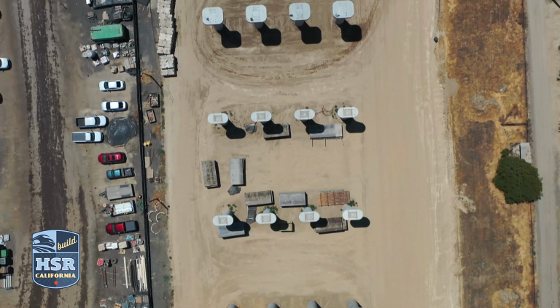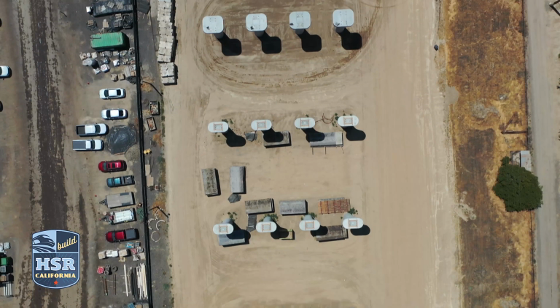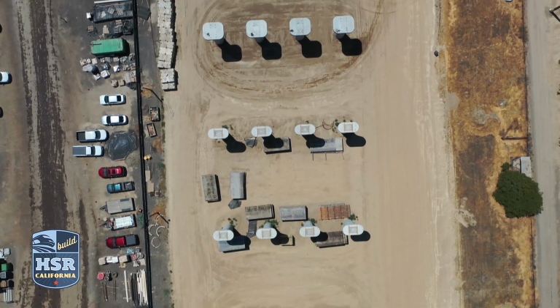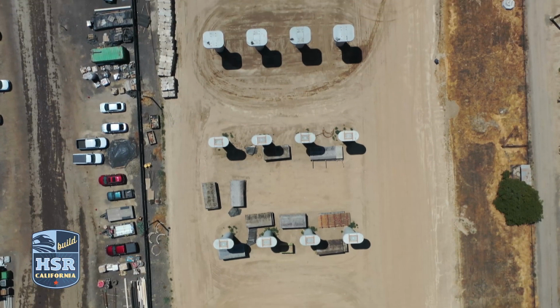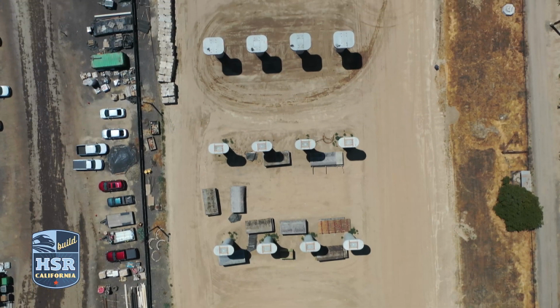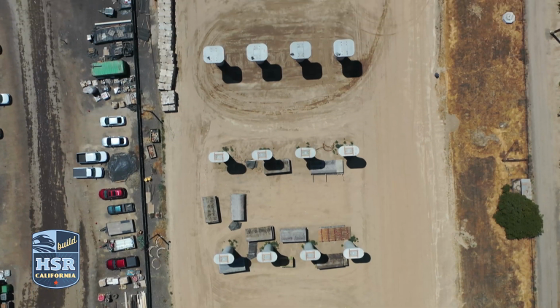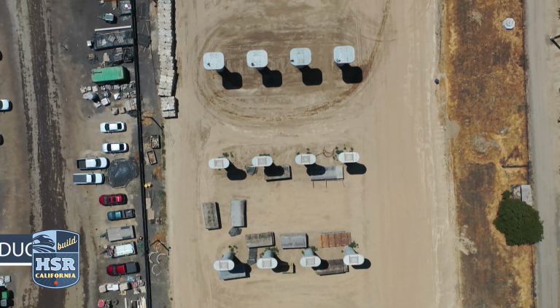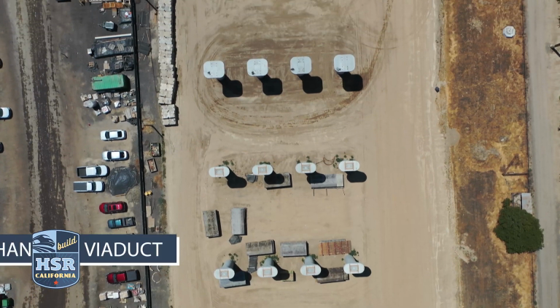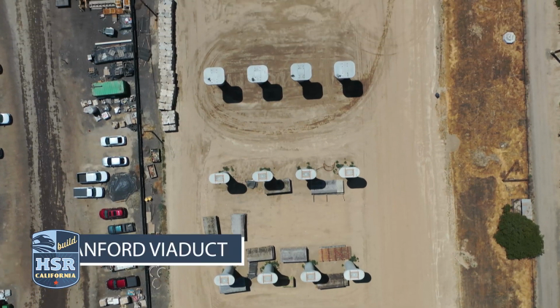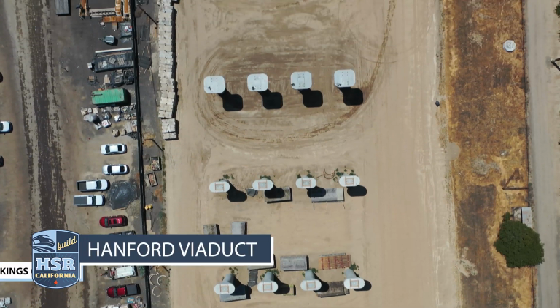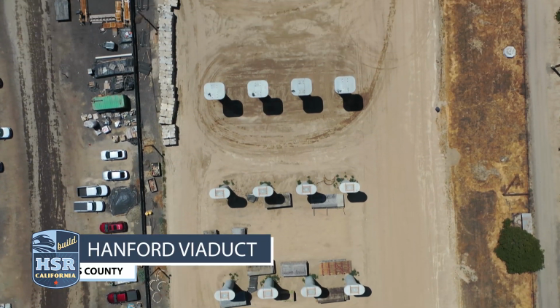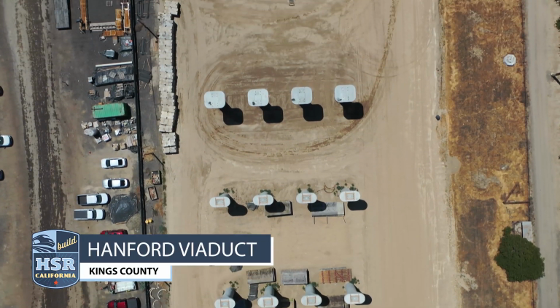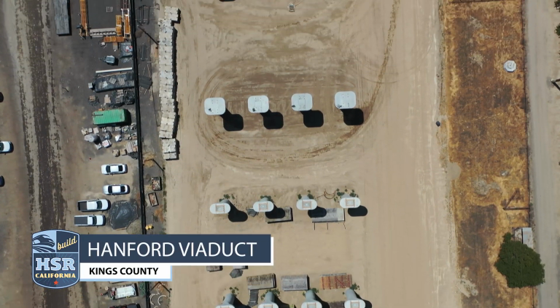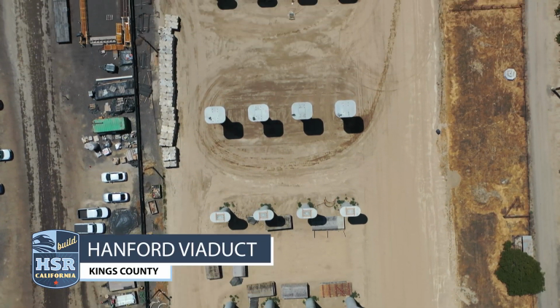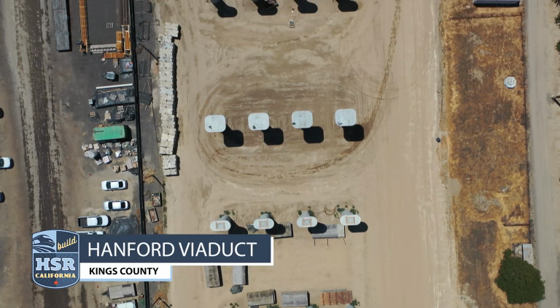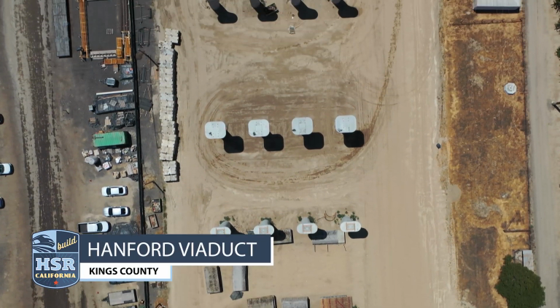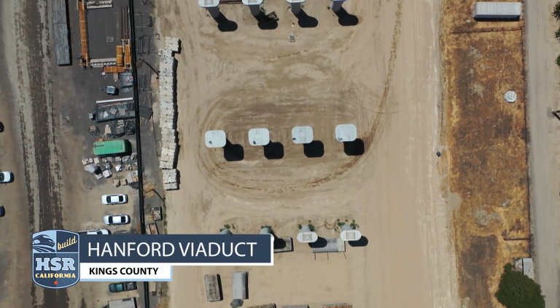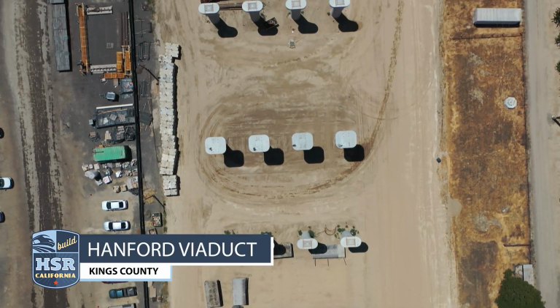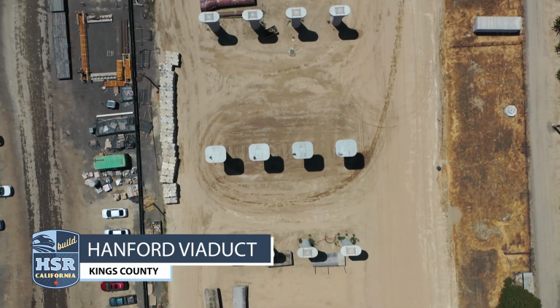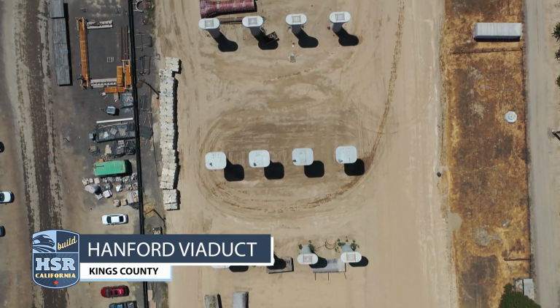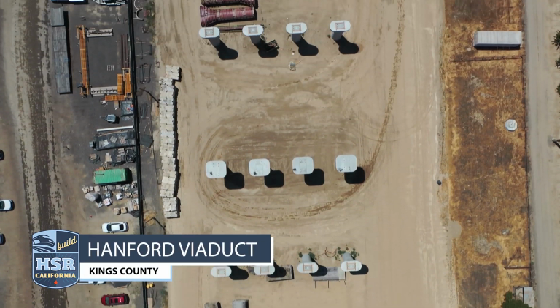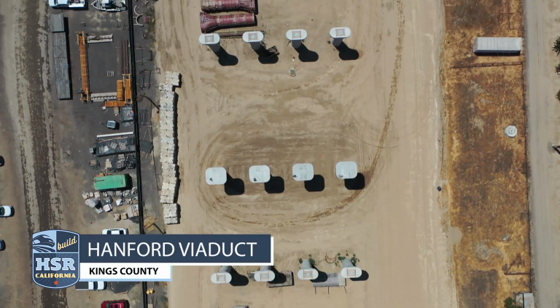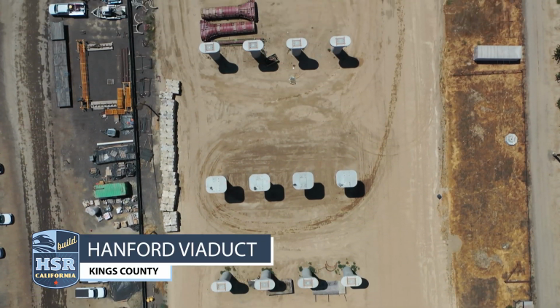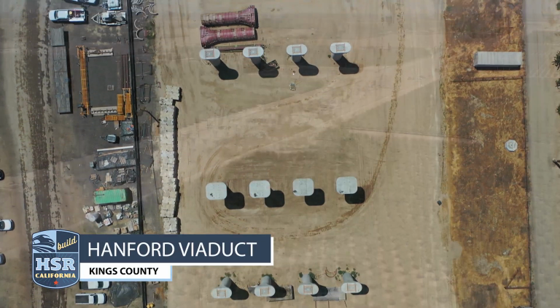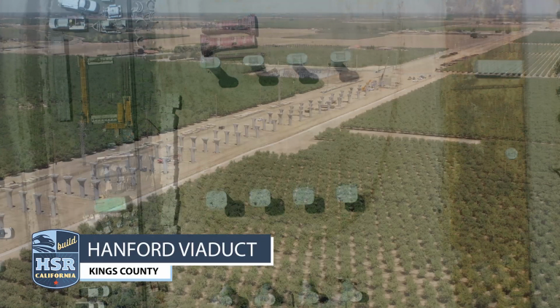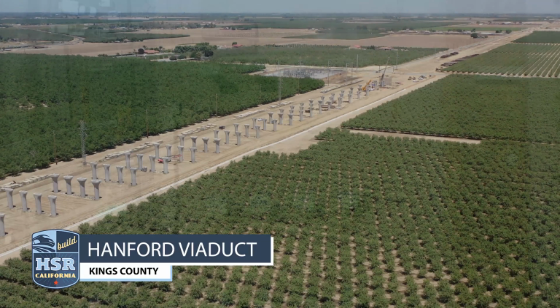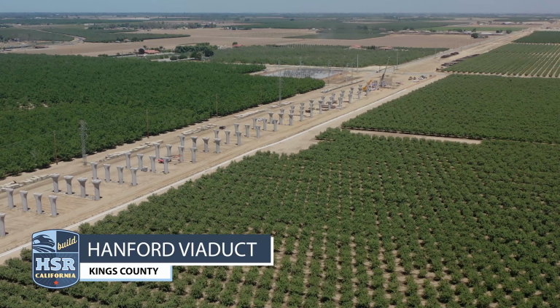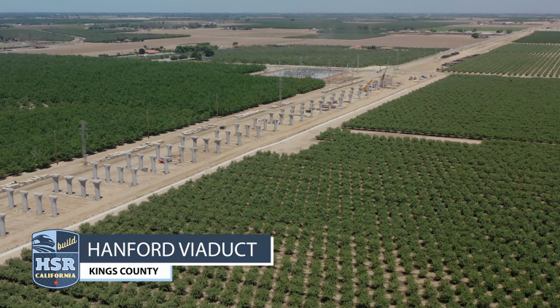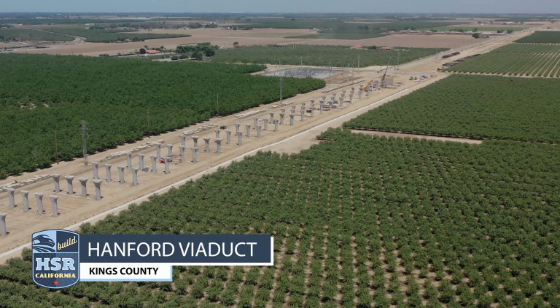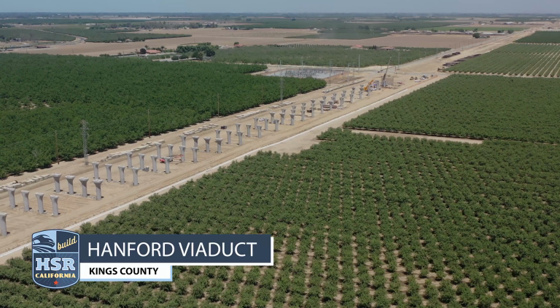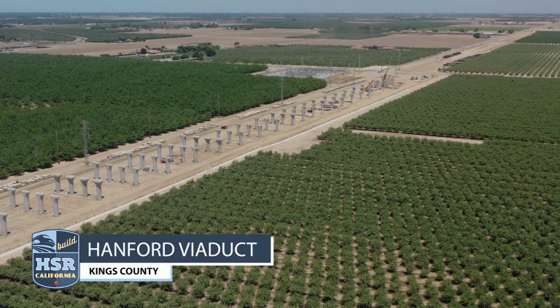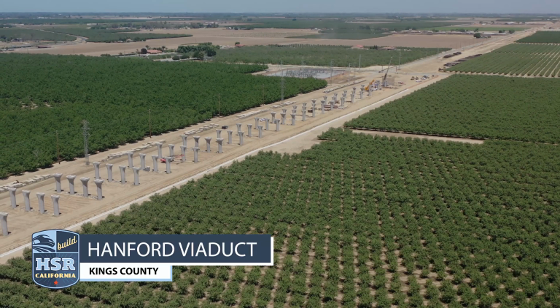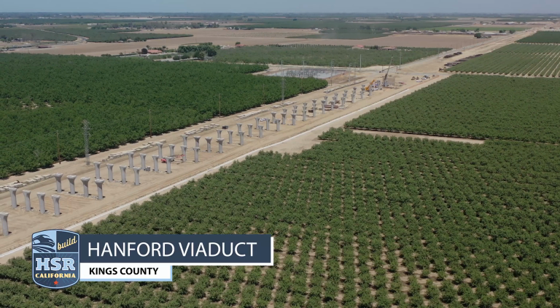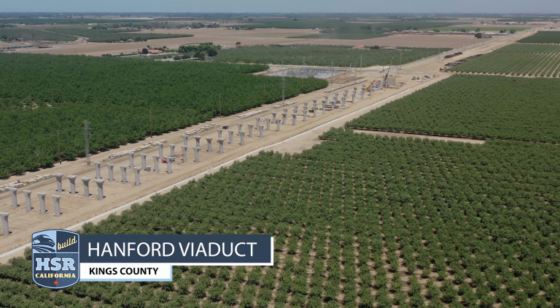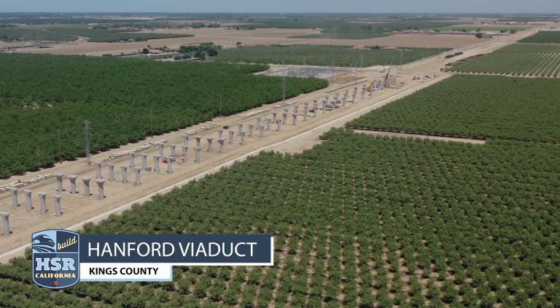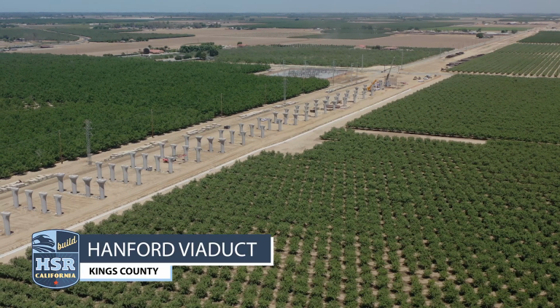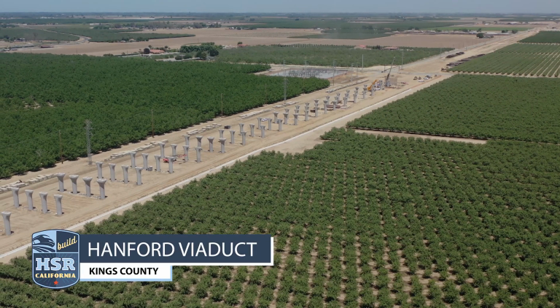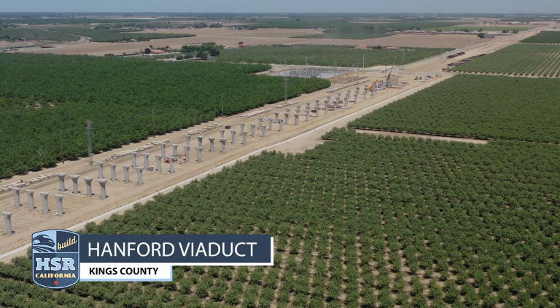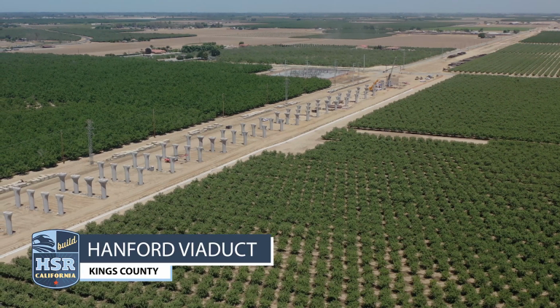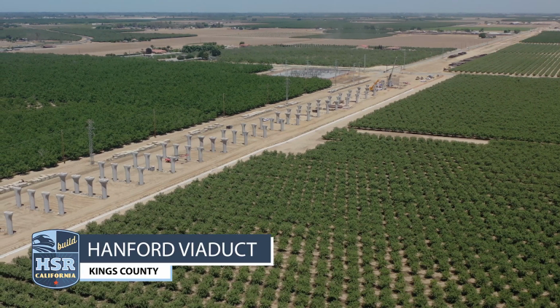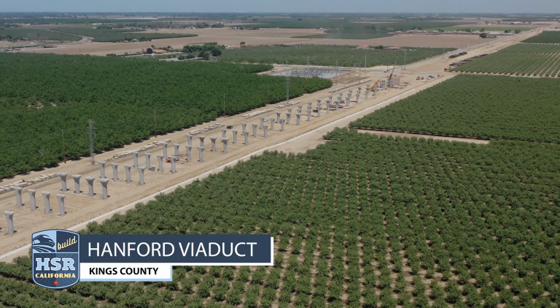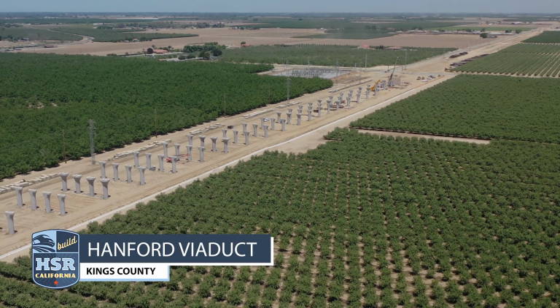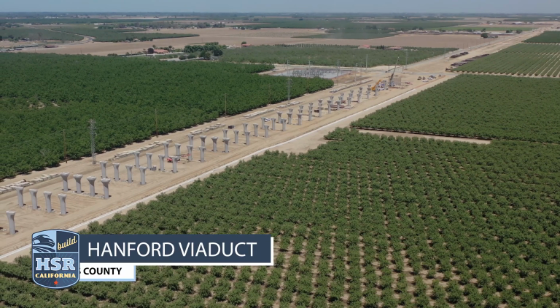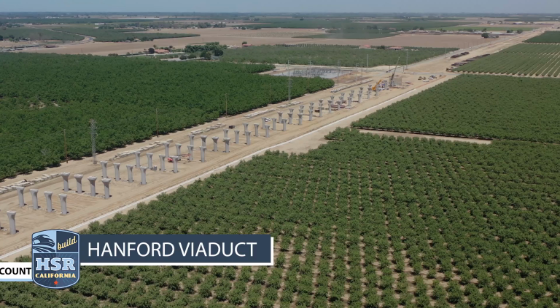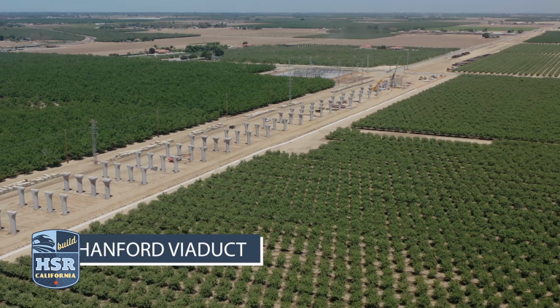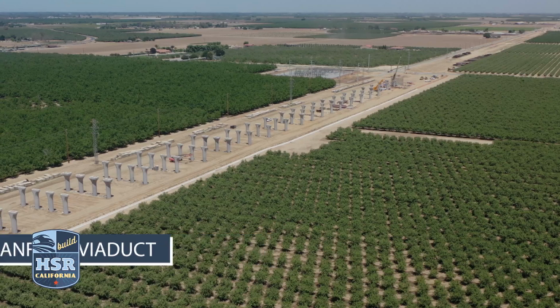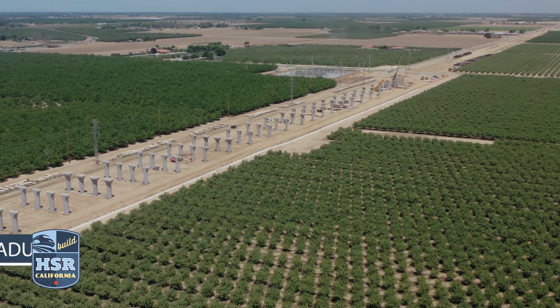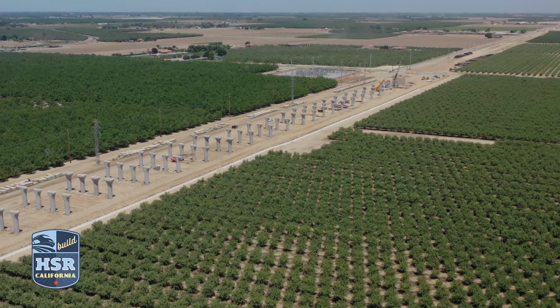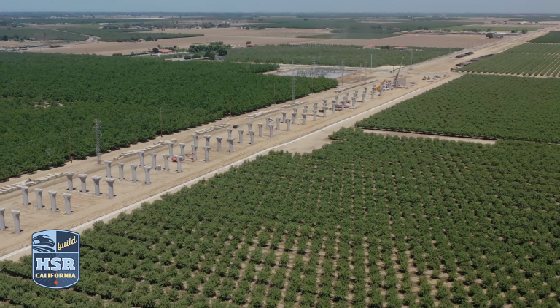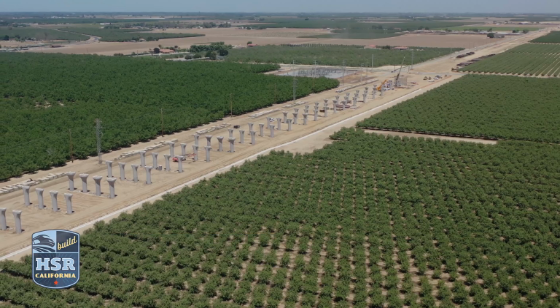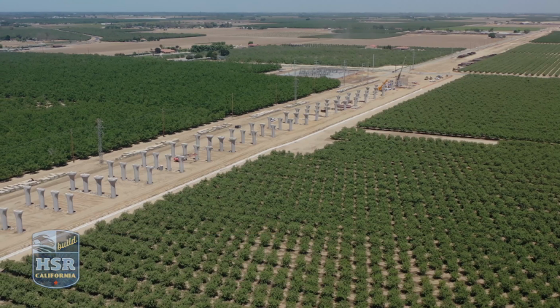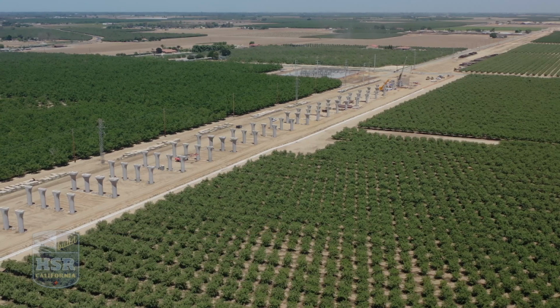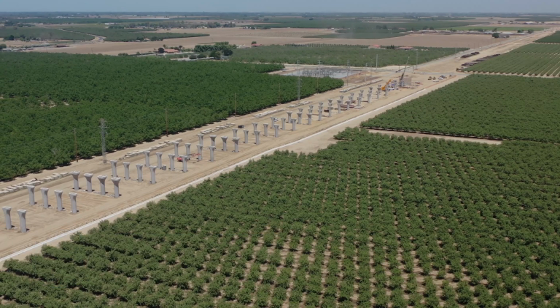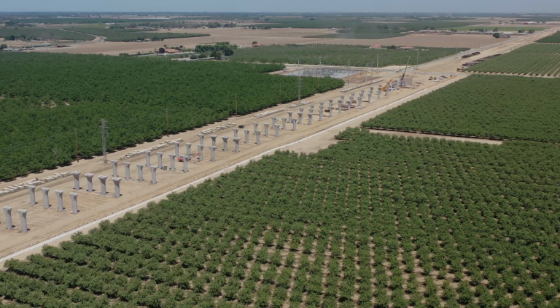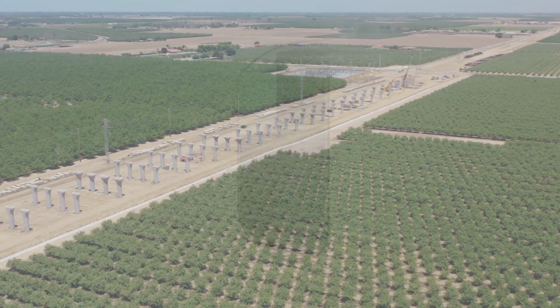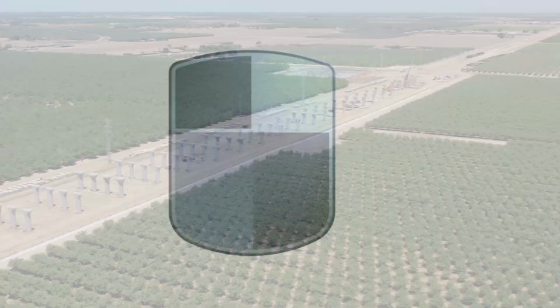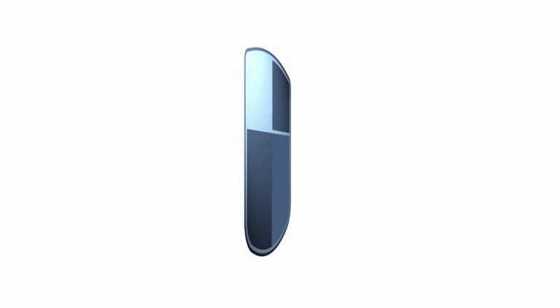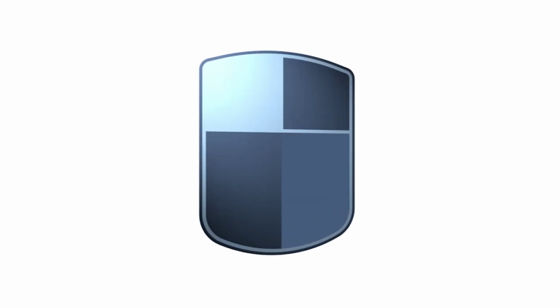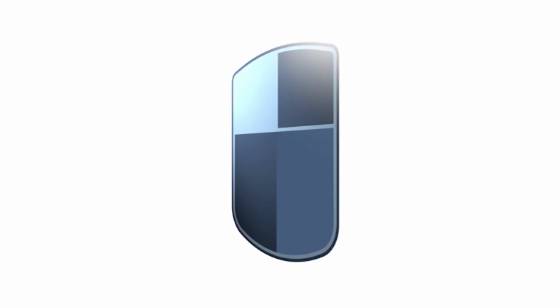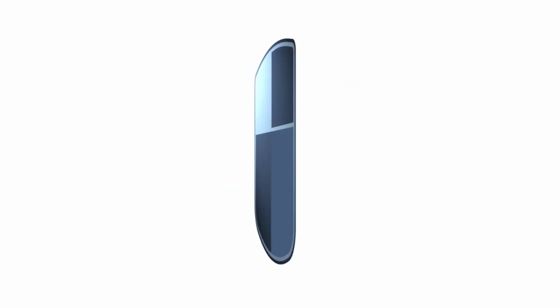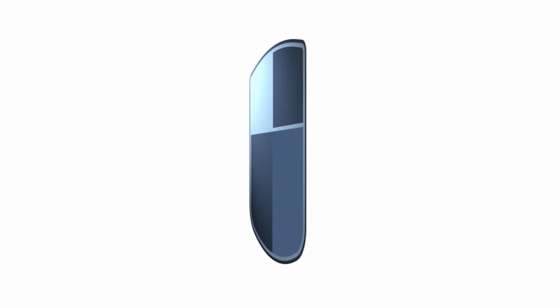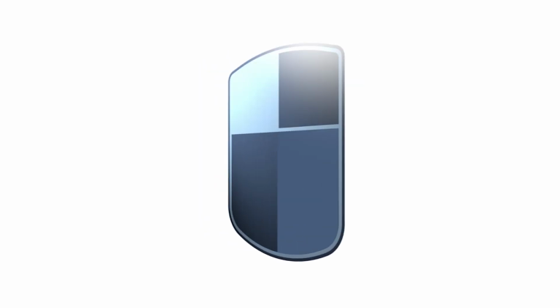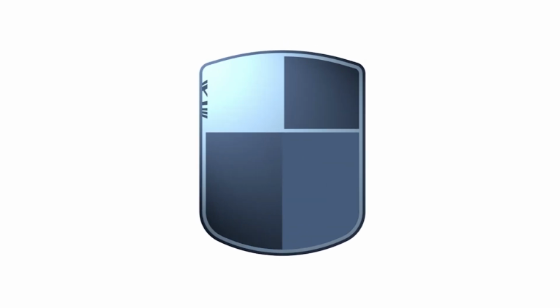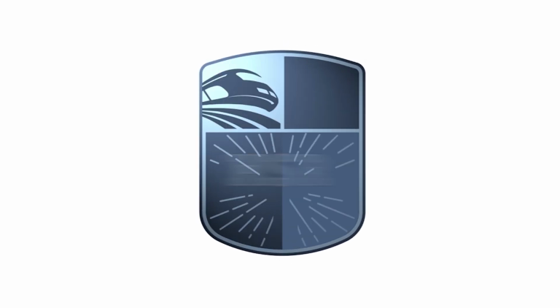High-speed rail crews continue to stay busy as the 119 miles of construction in the Central Valley moves closer to completion.